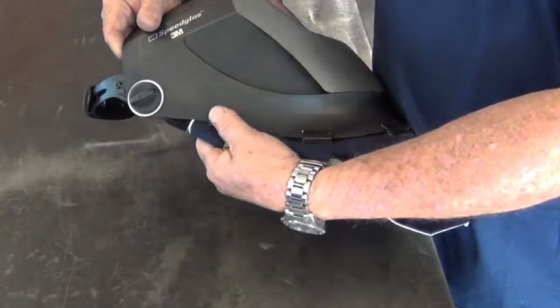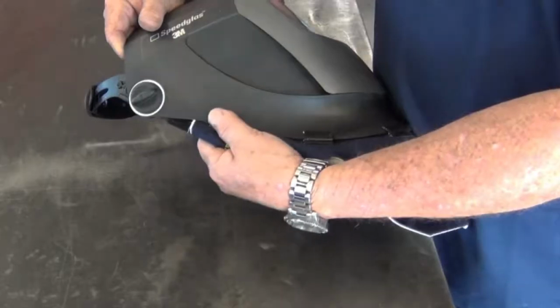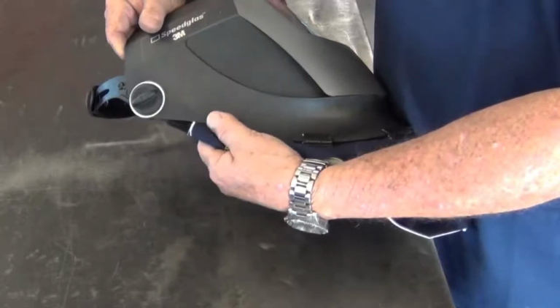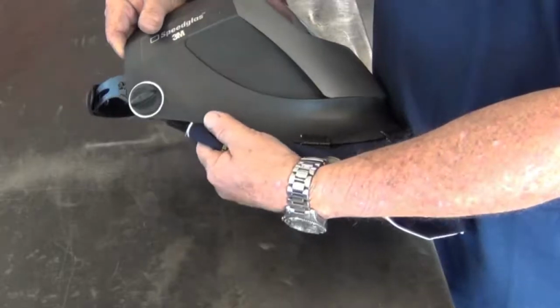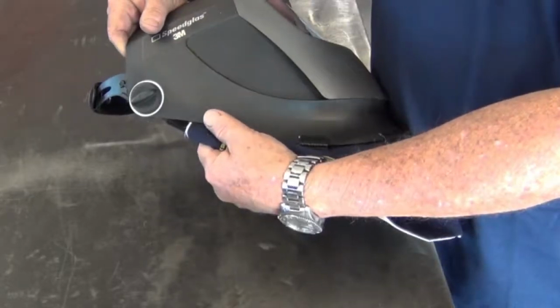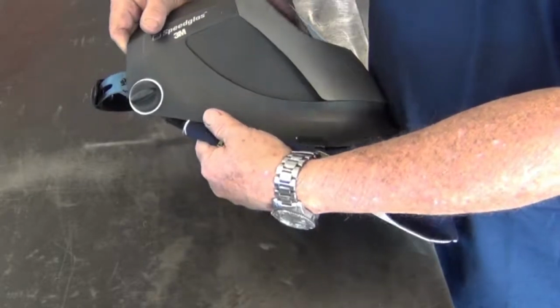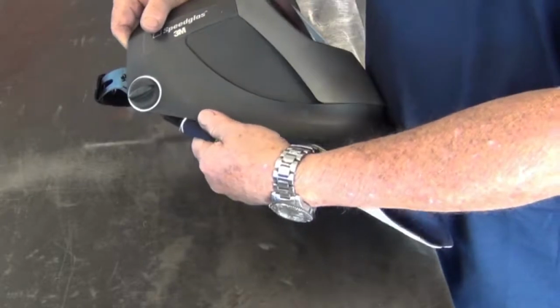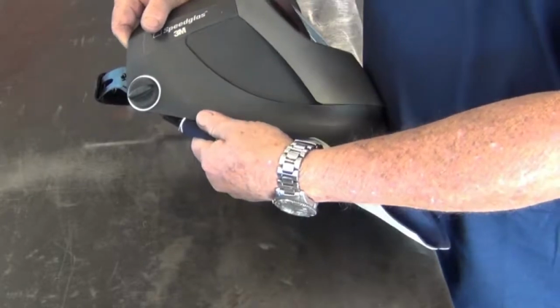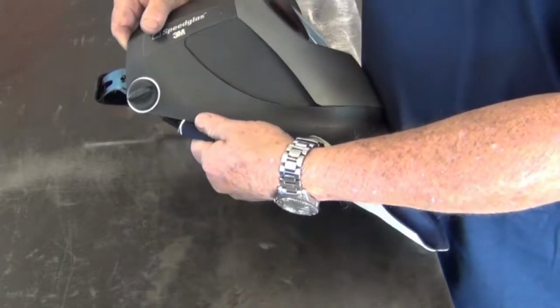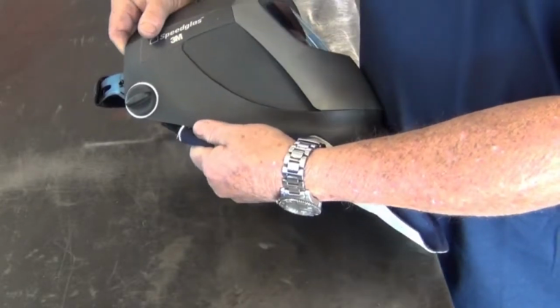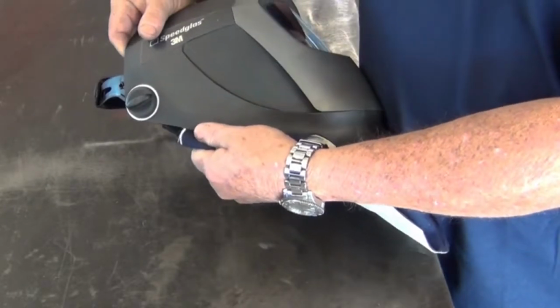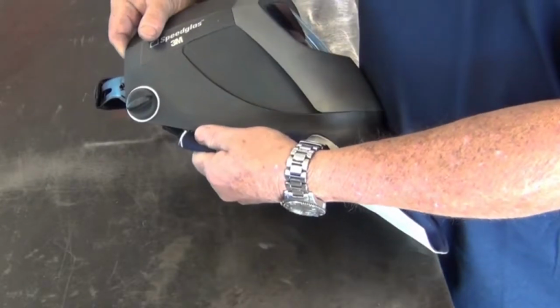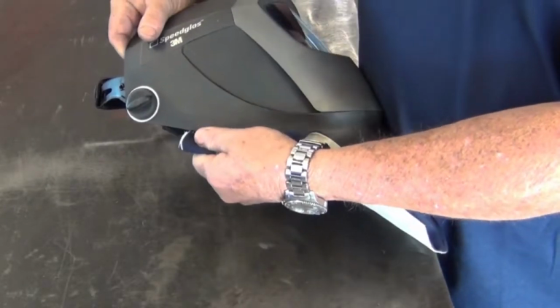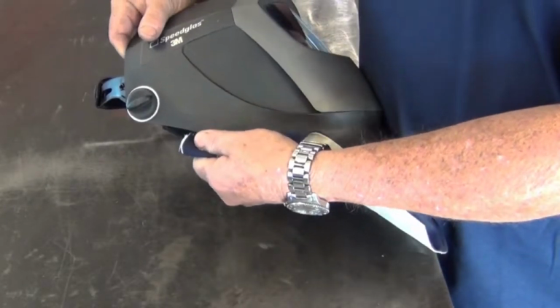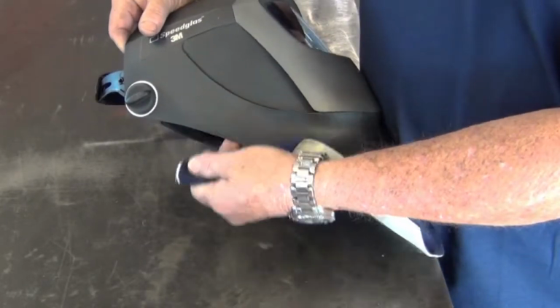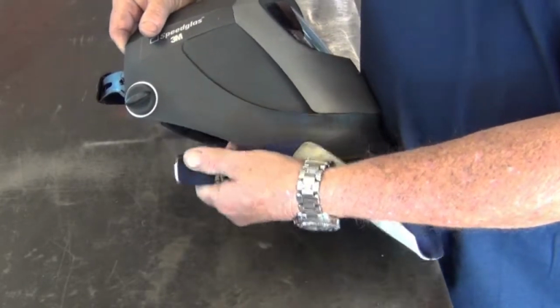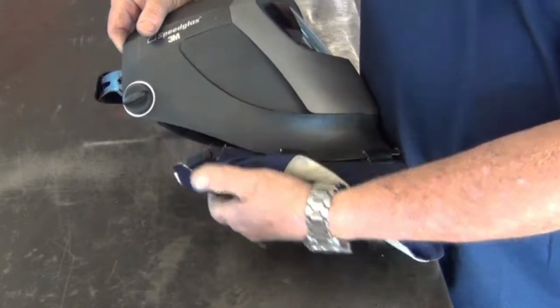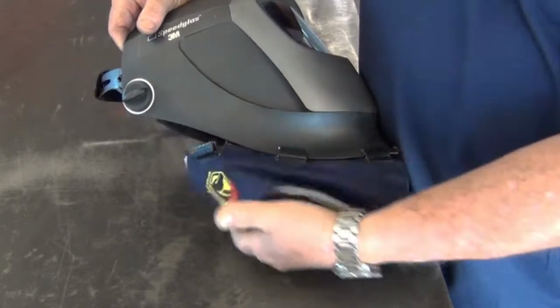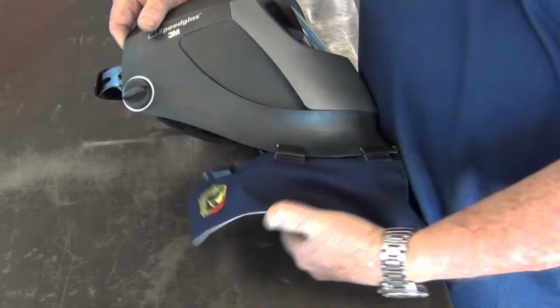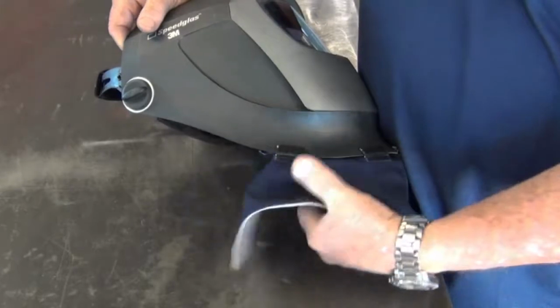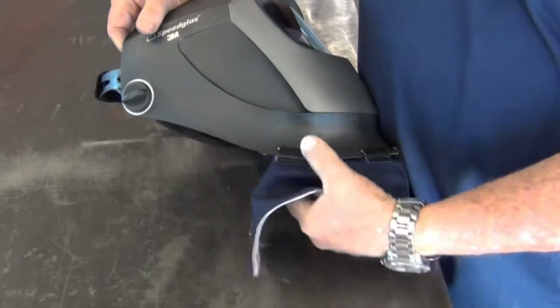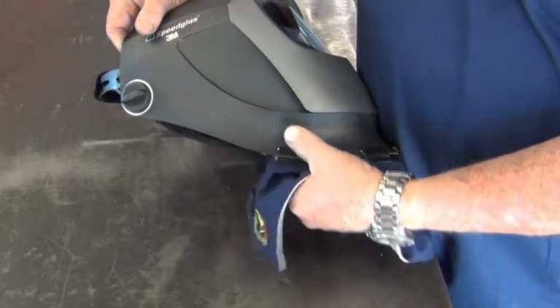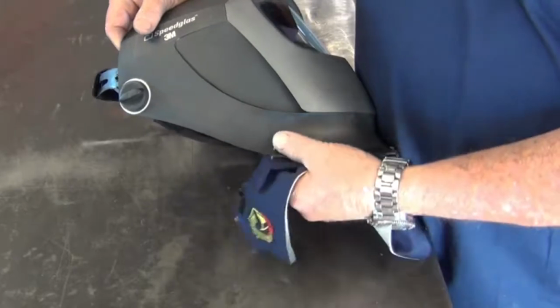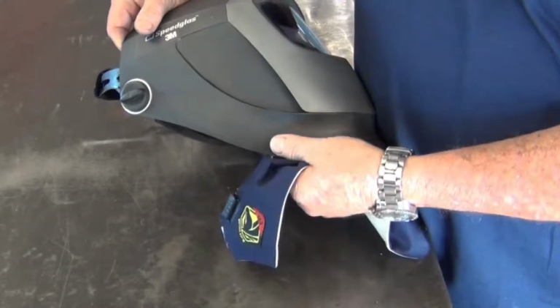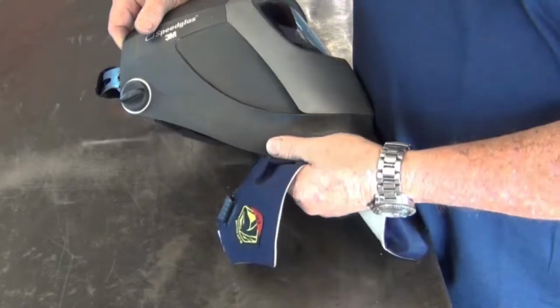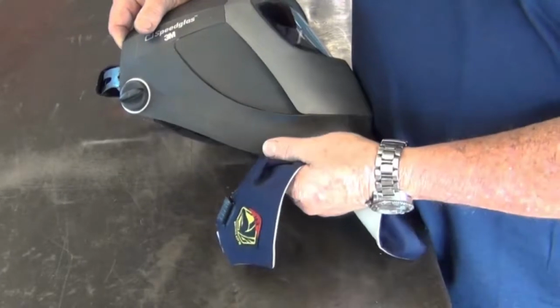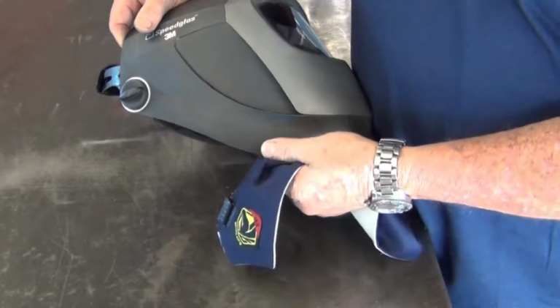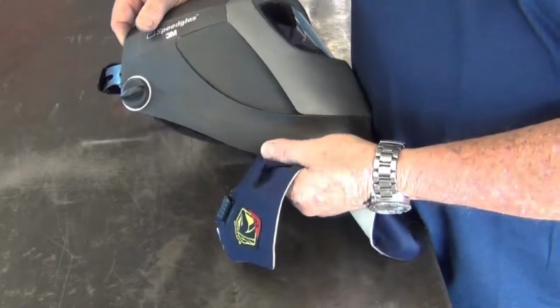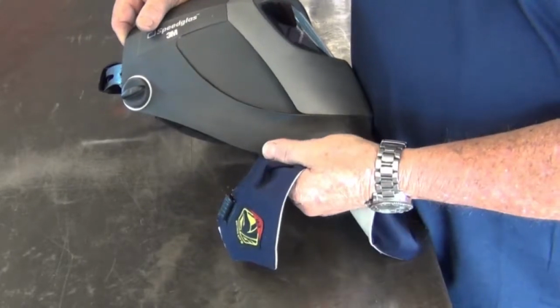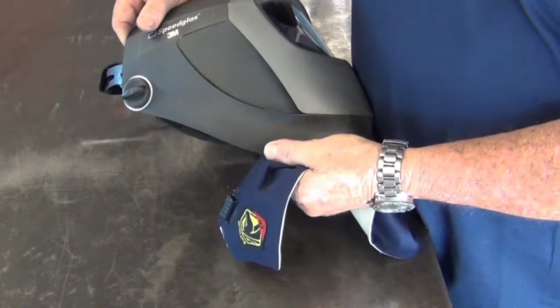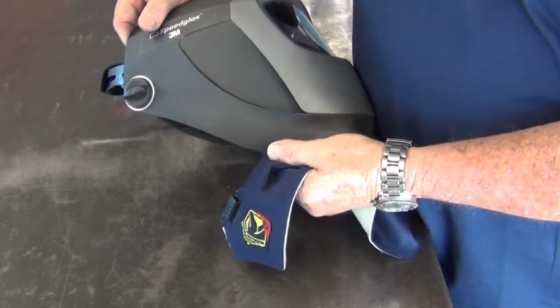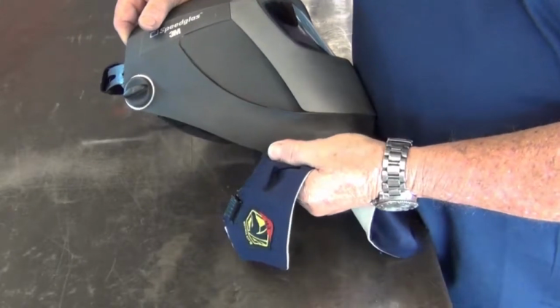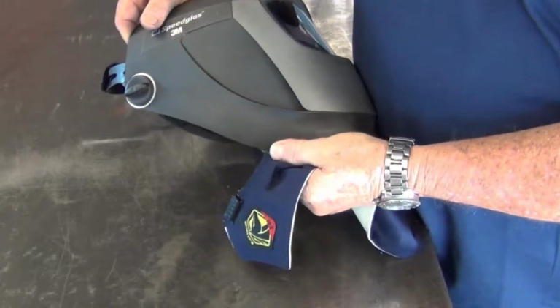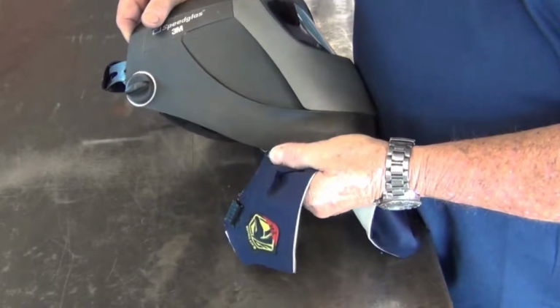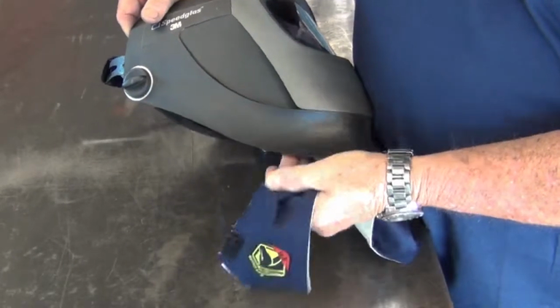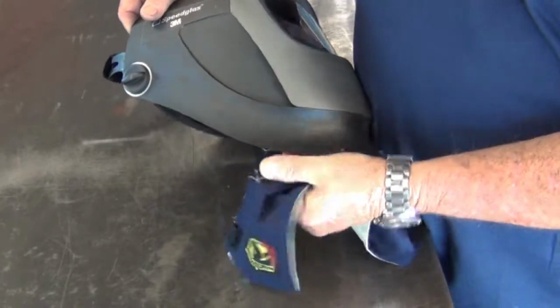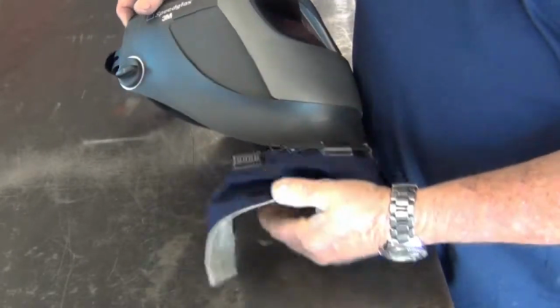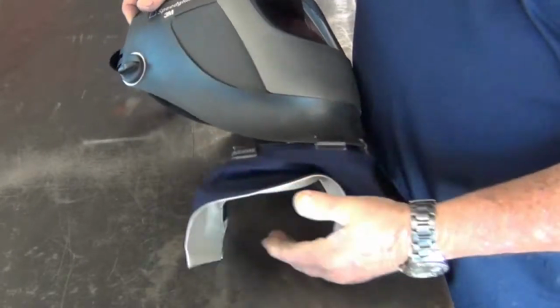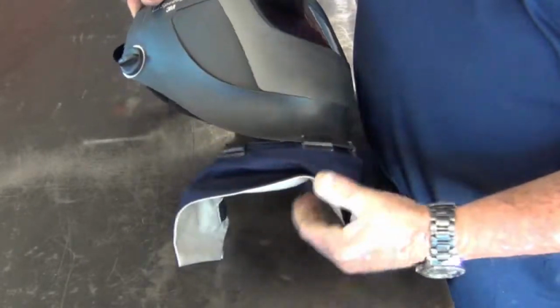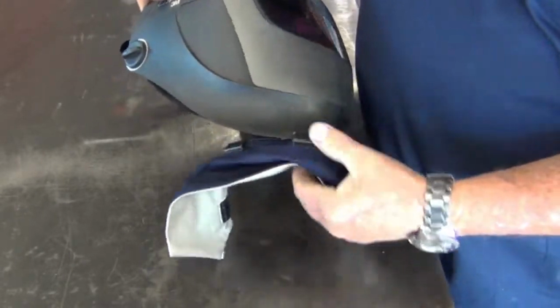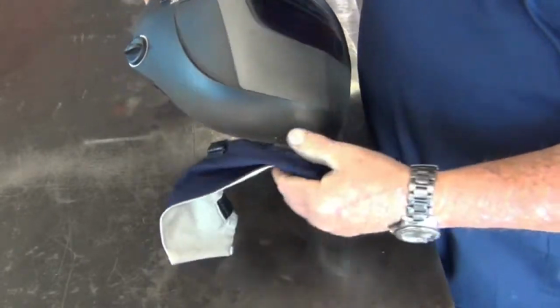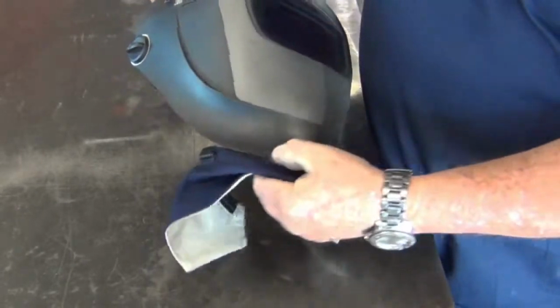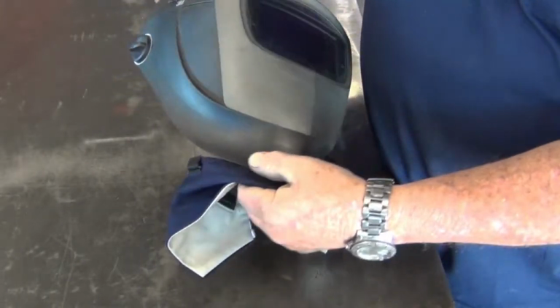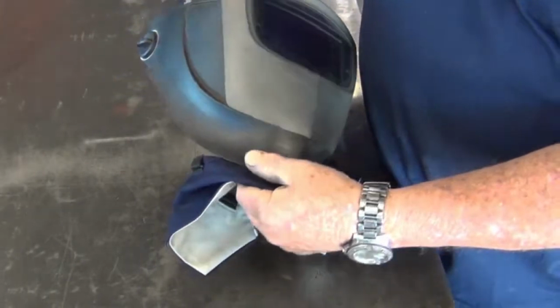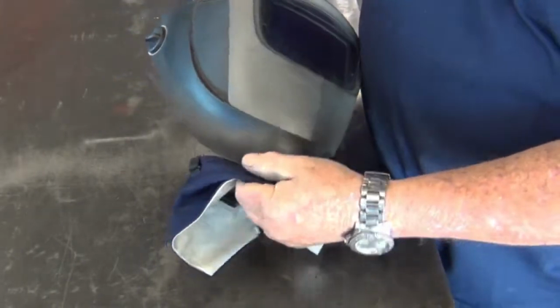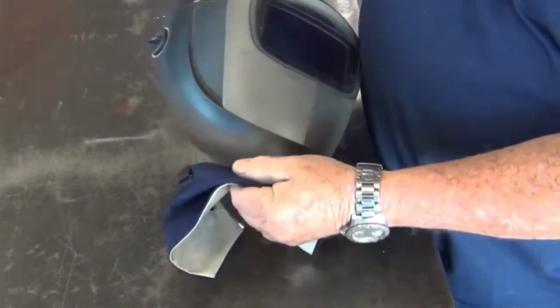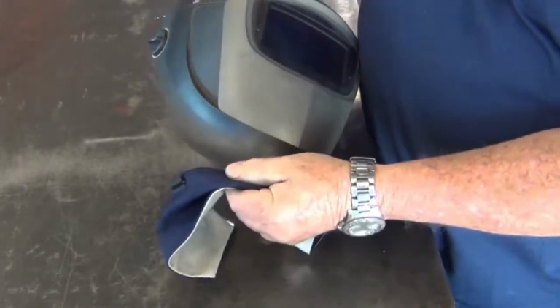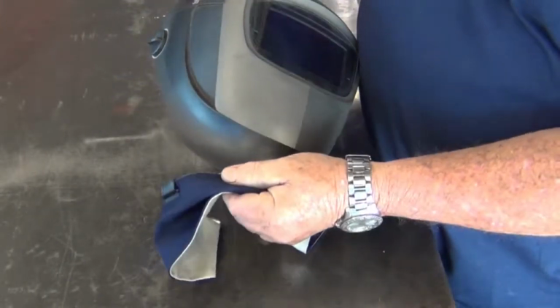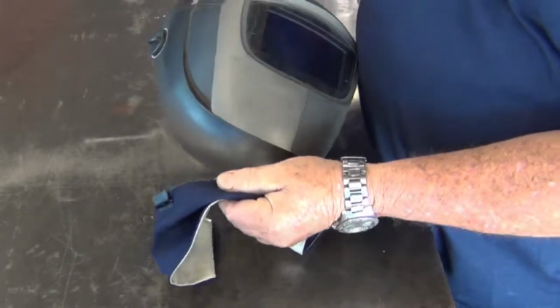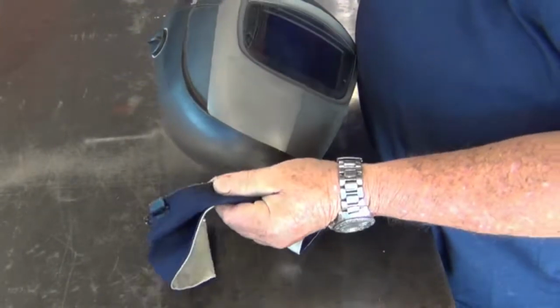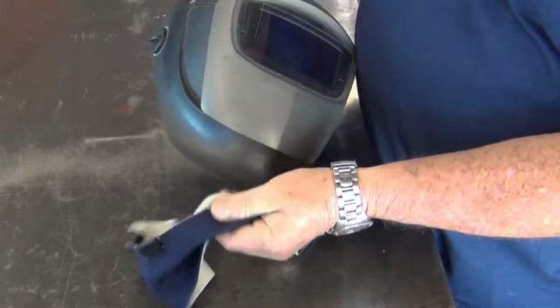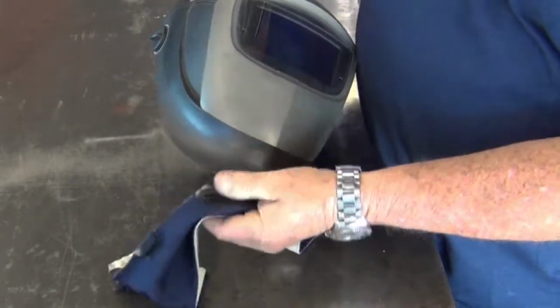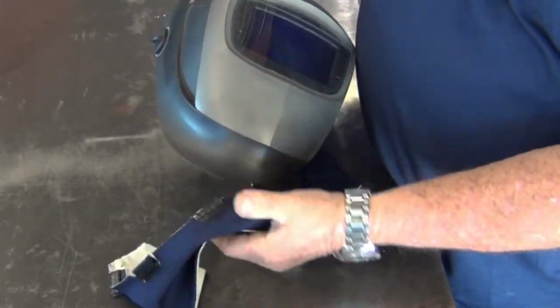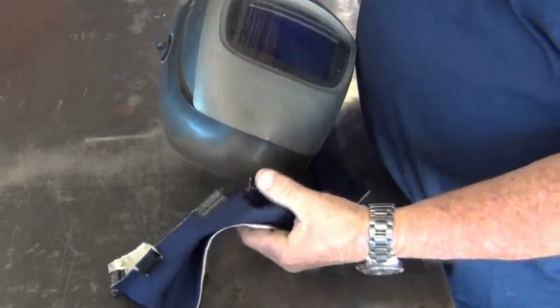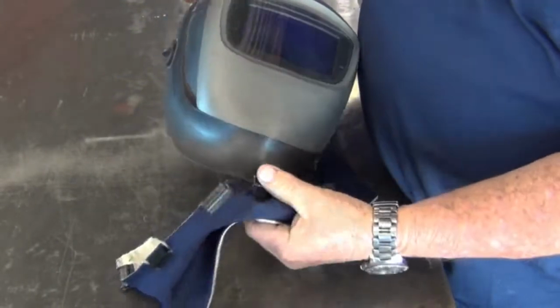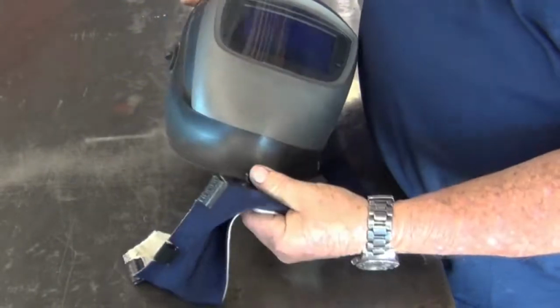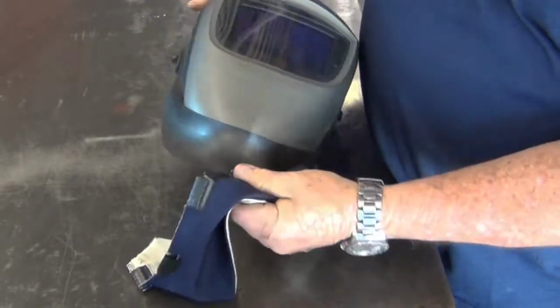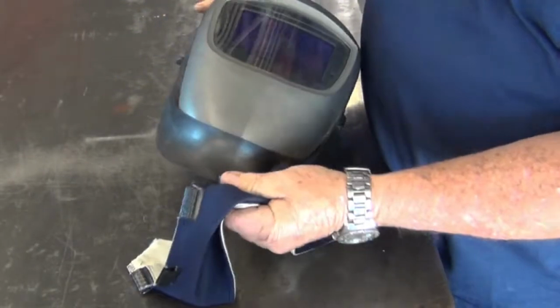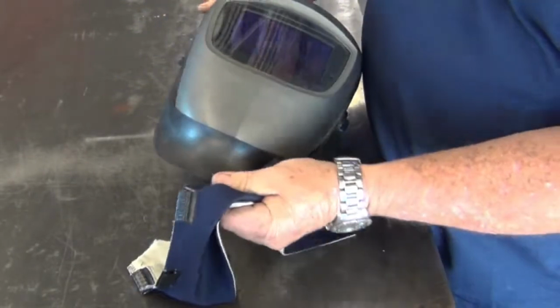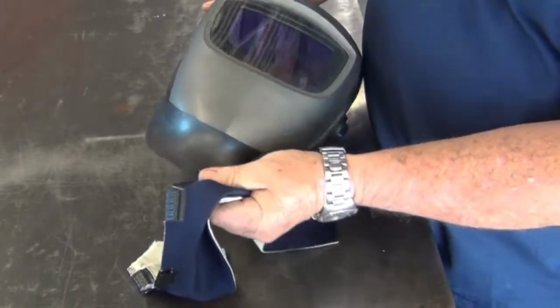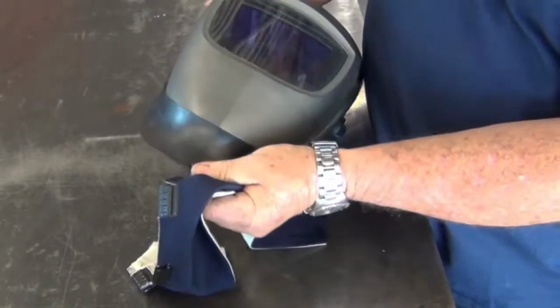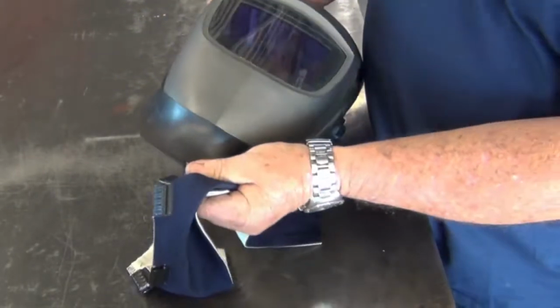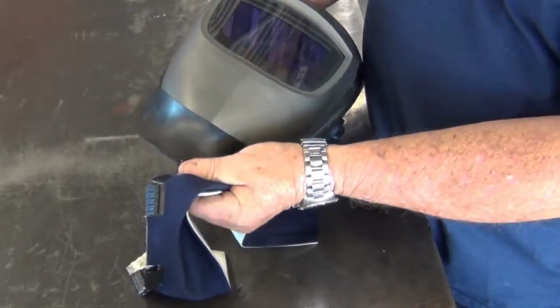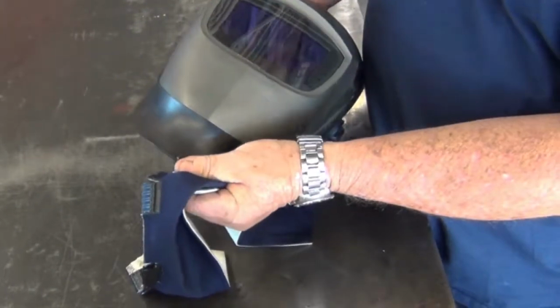To remove the bib, simply pull each clip individually, making sure not to pull directly on the bib fabric itself.